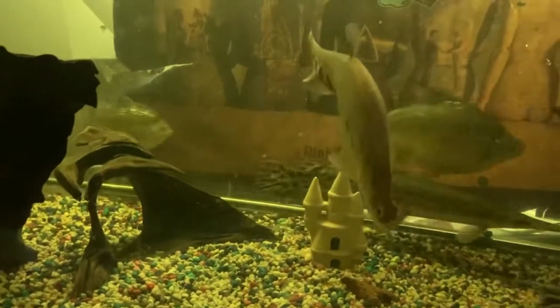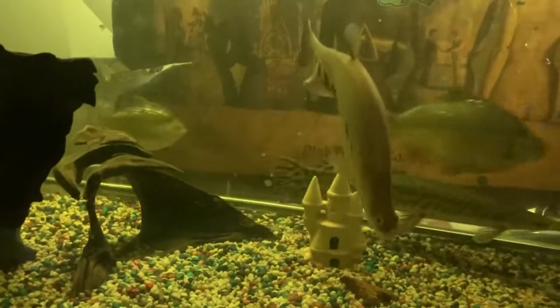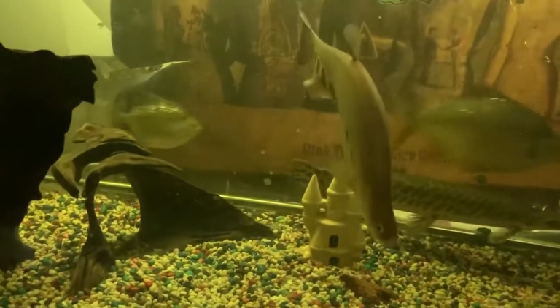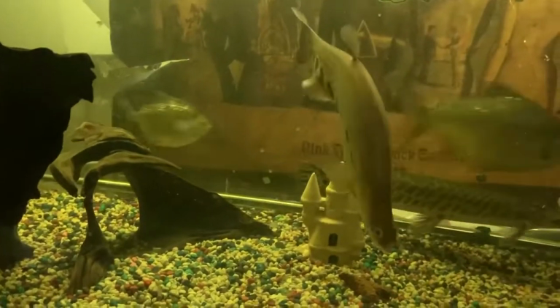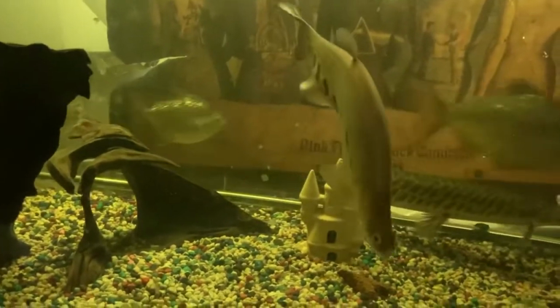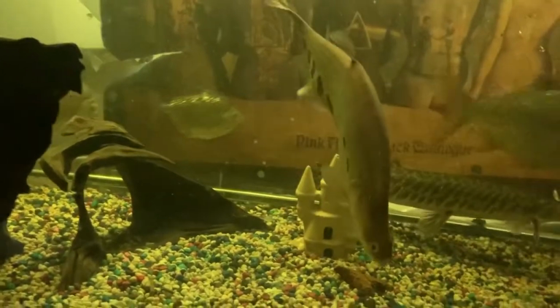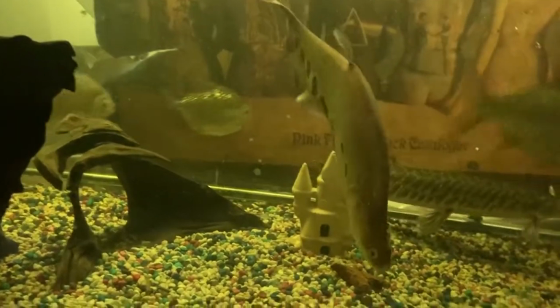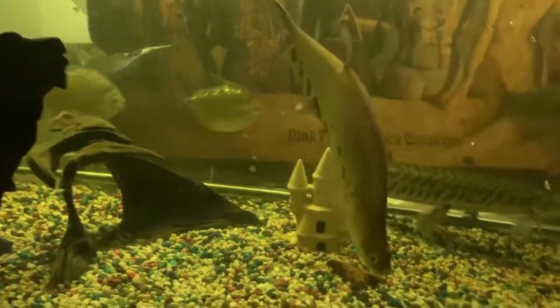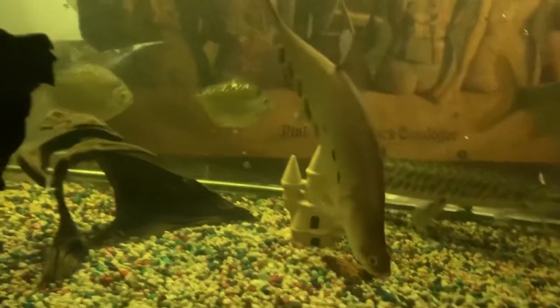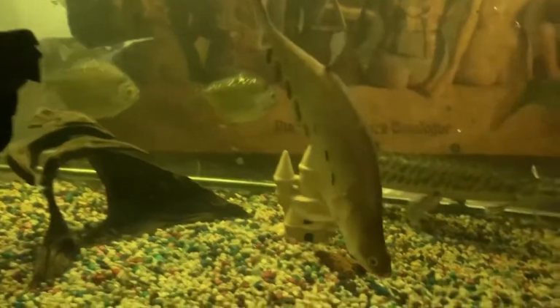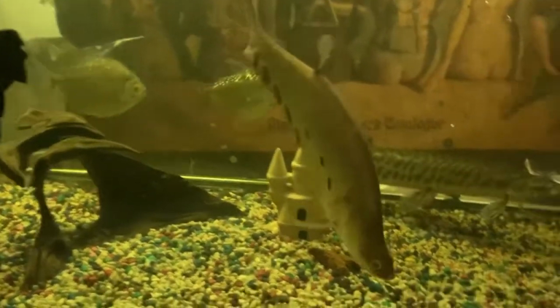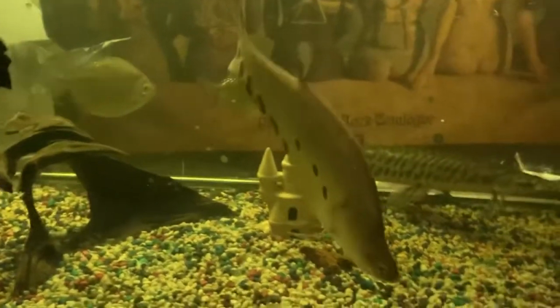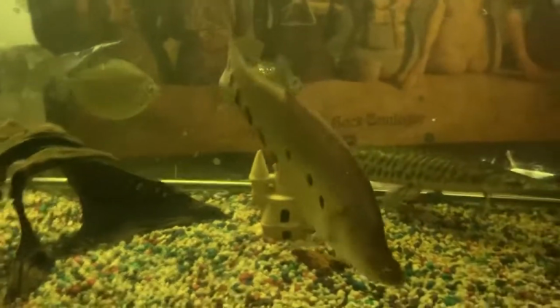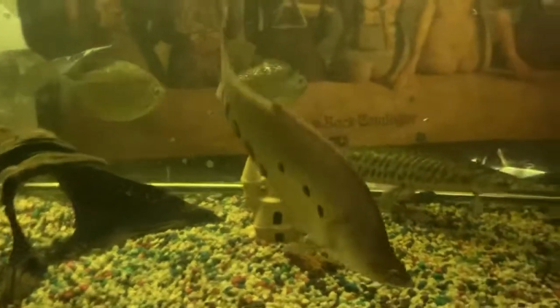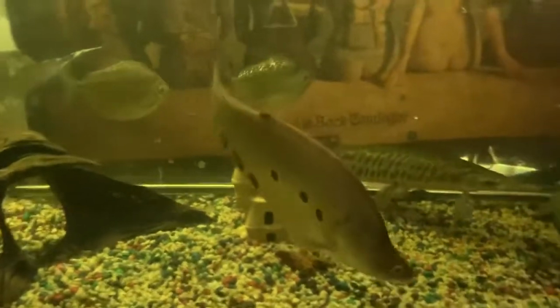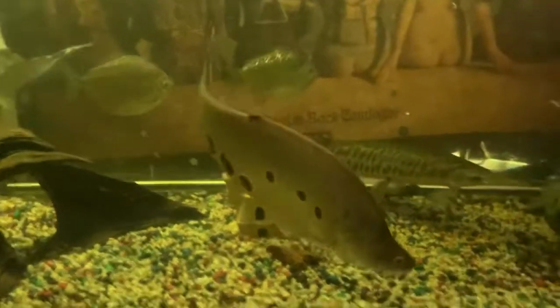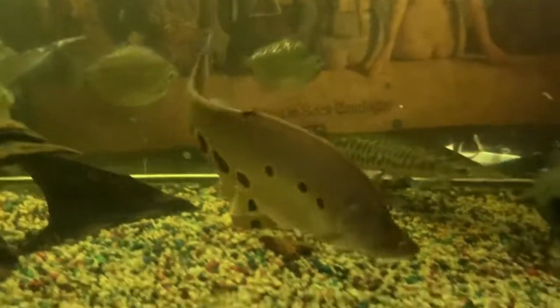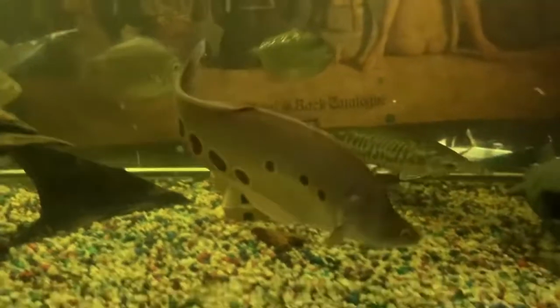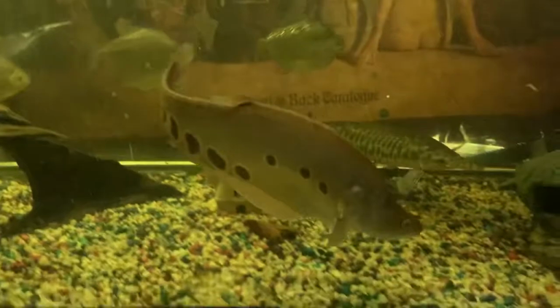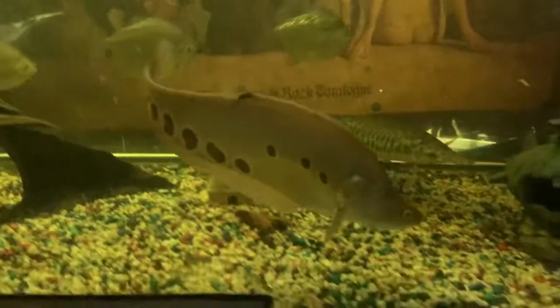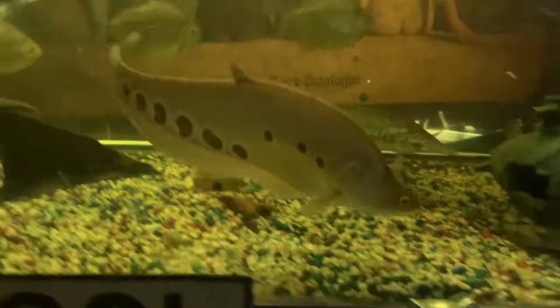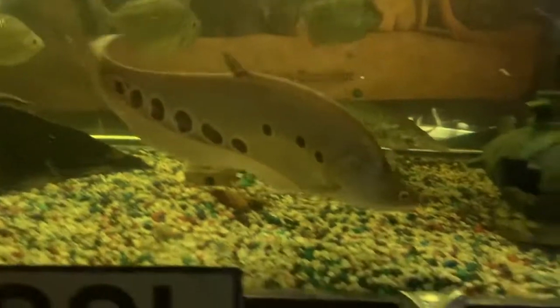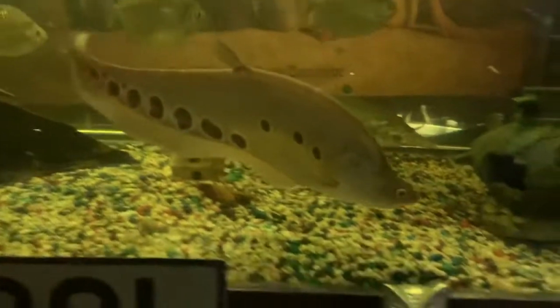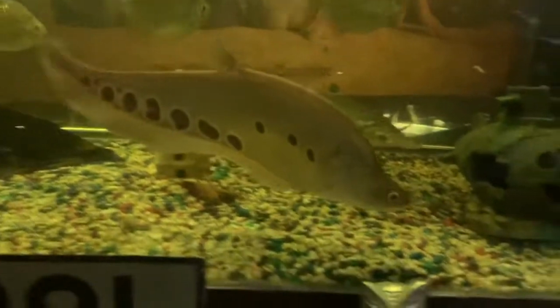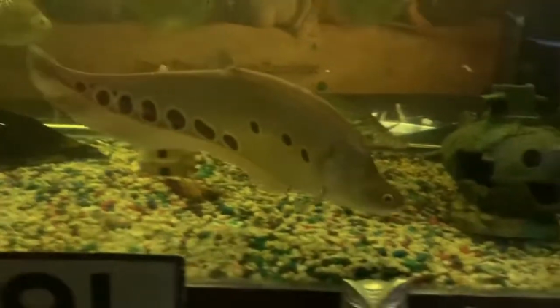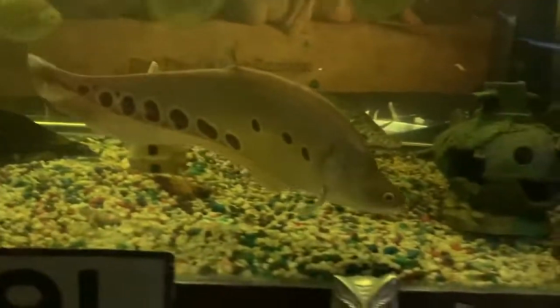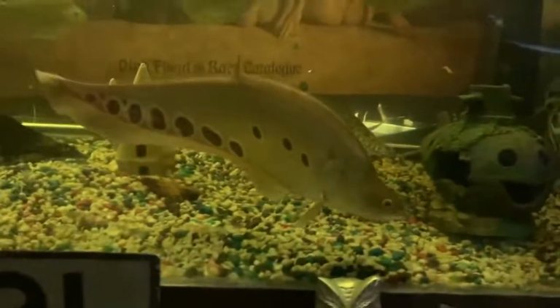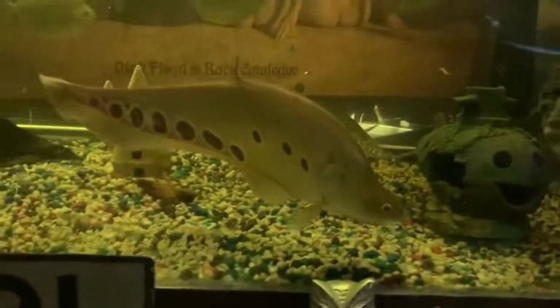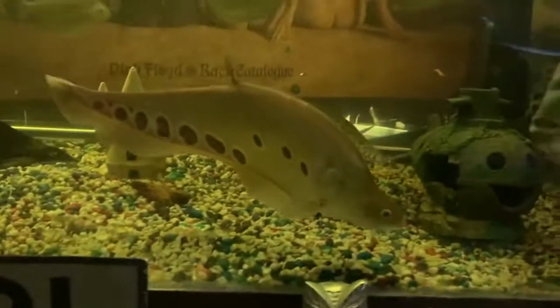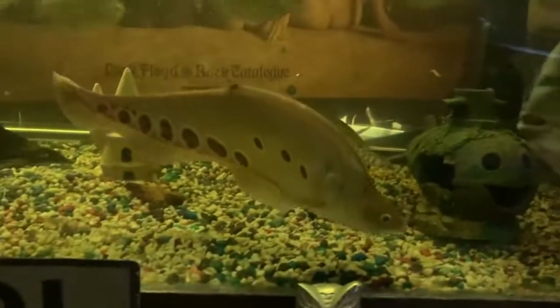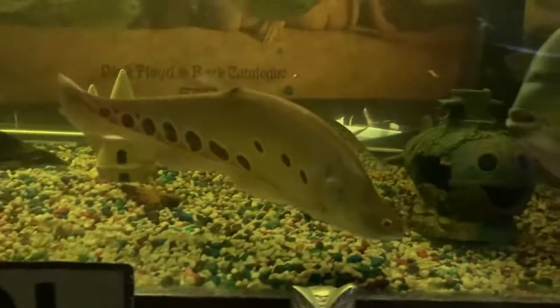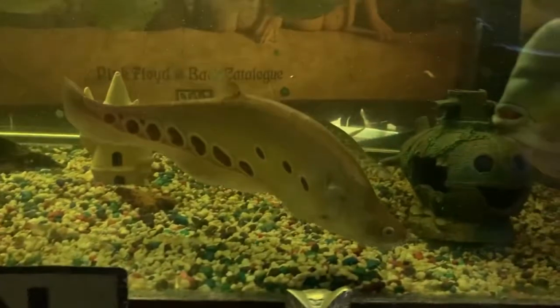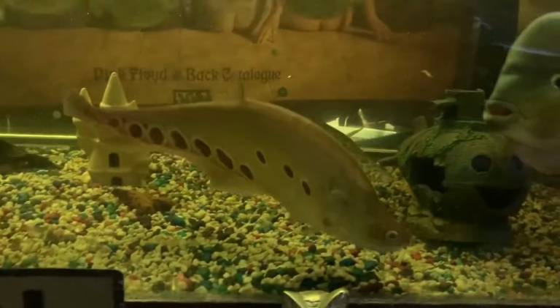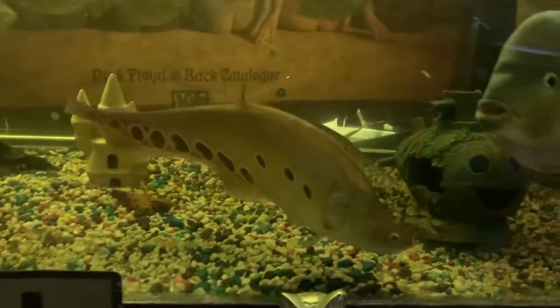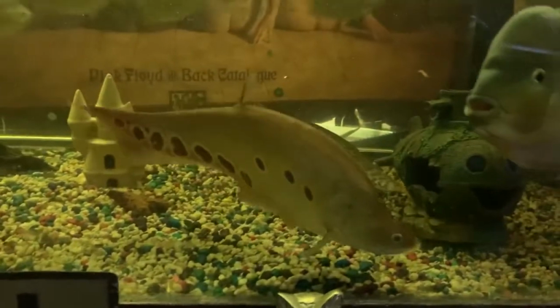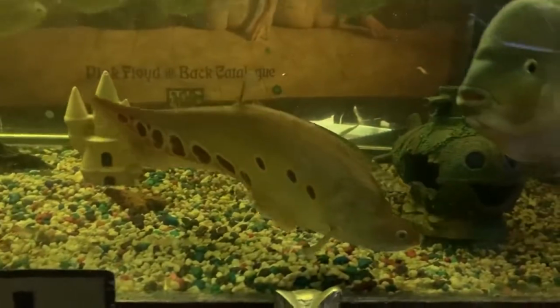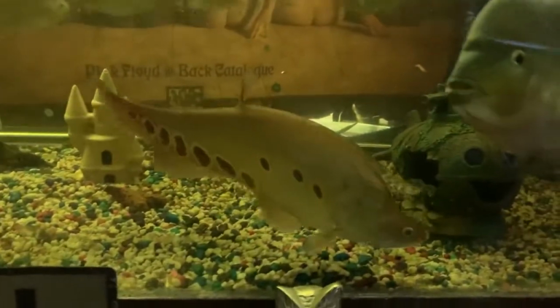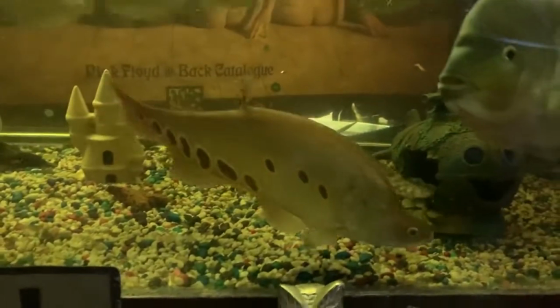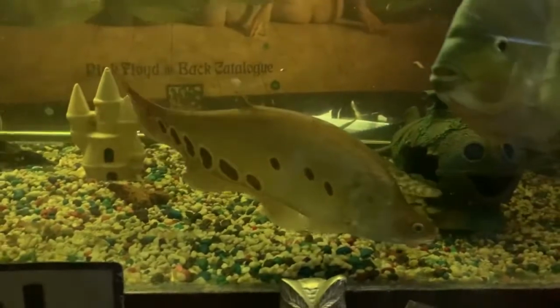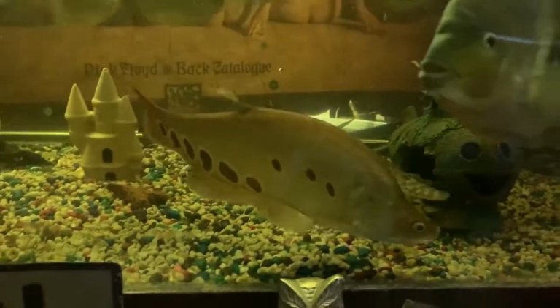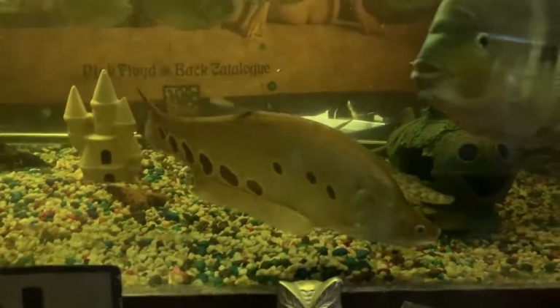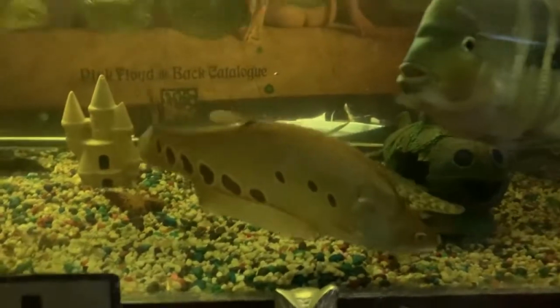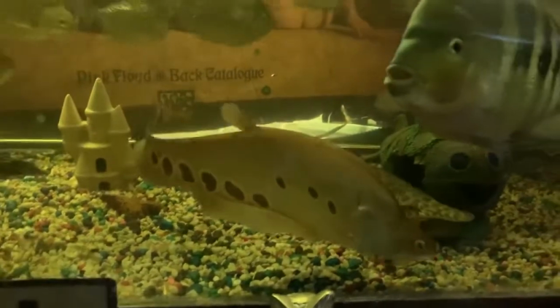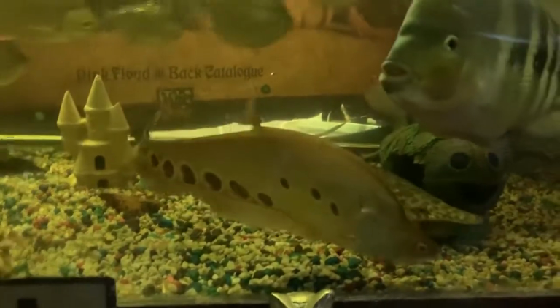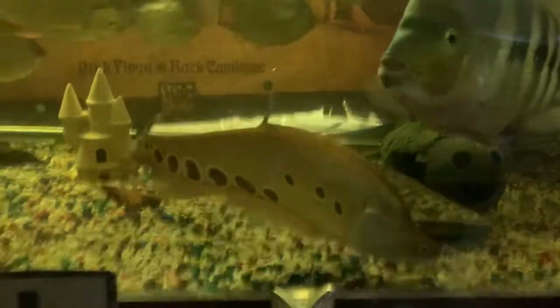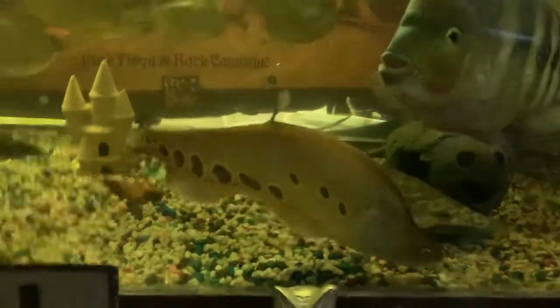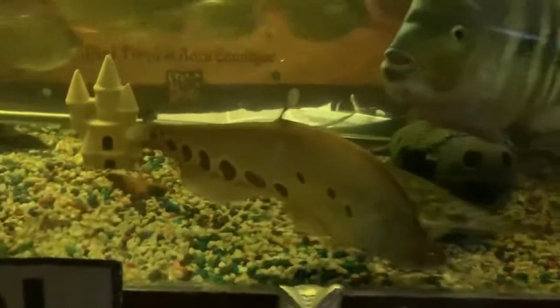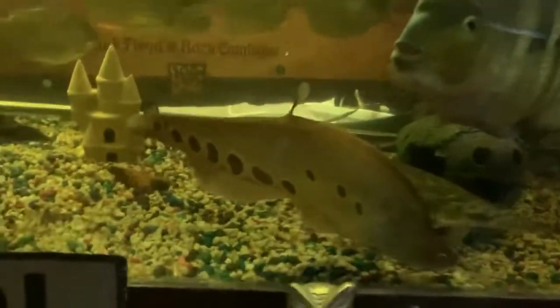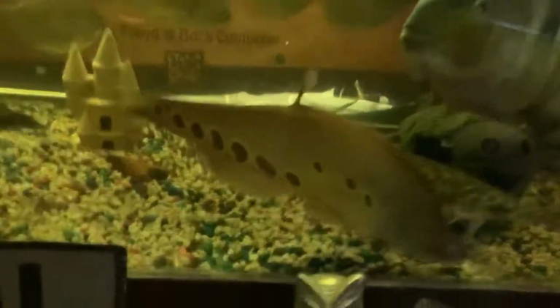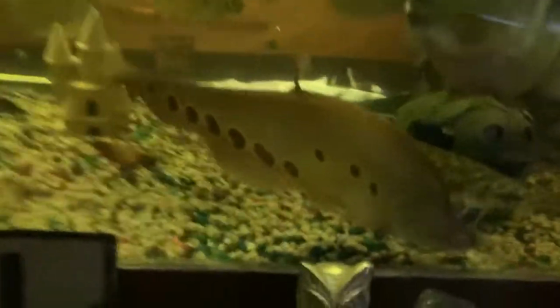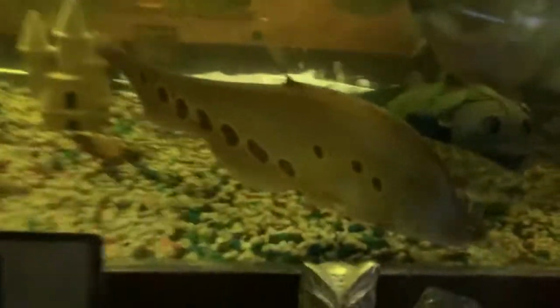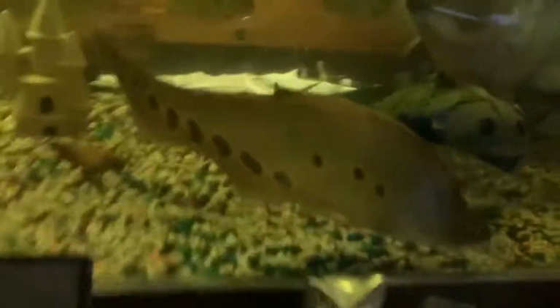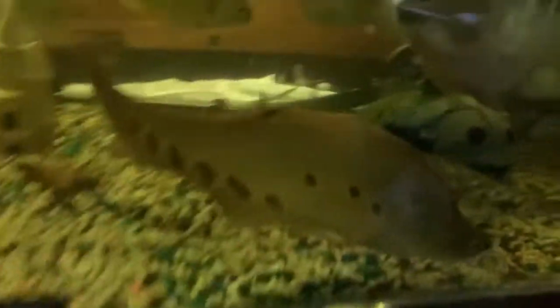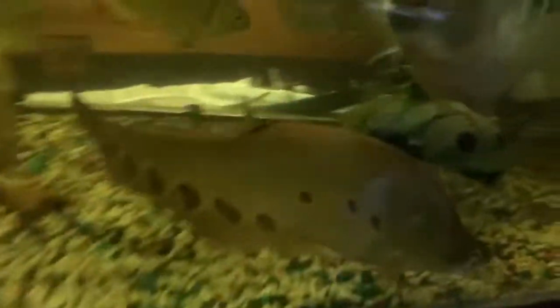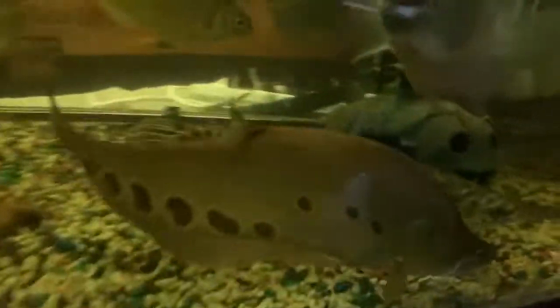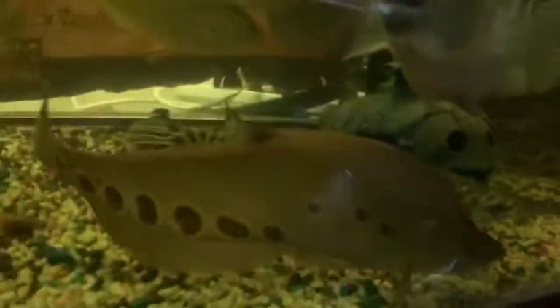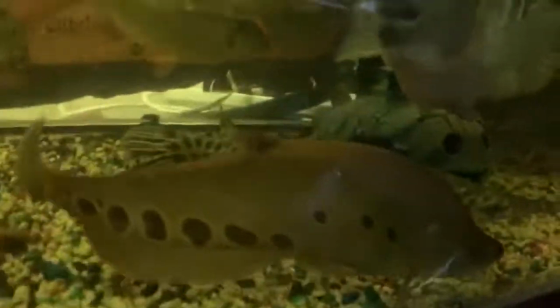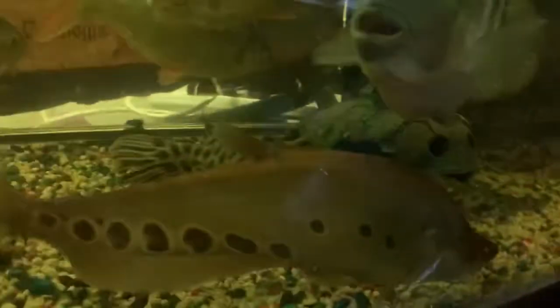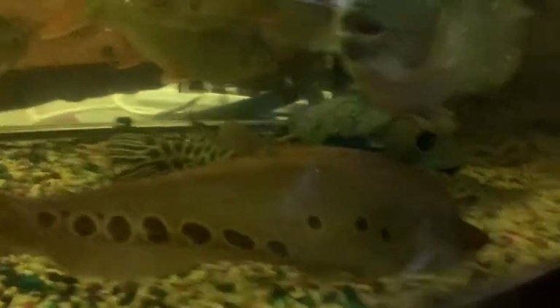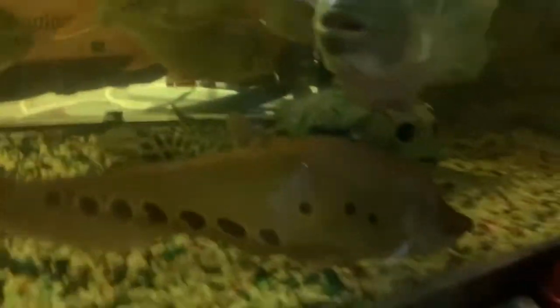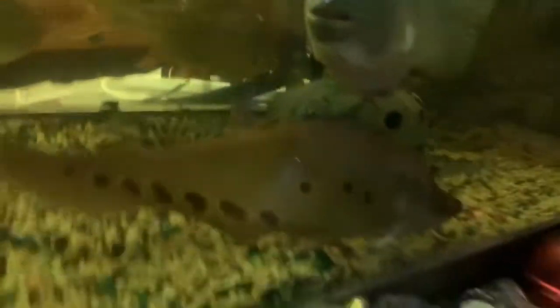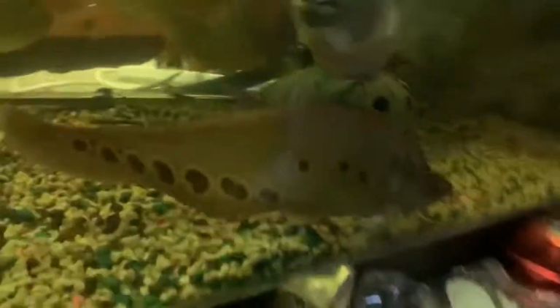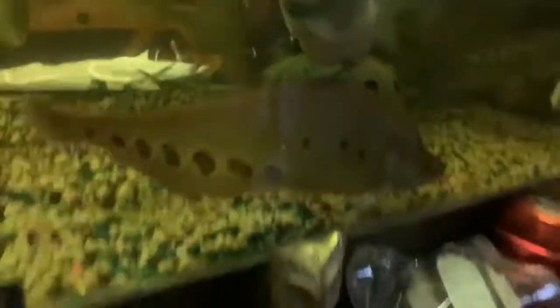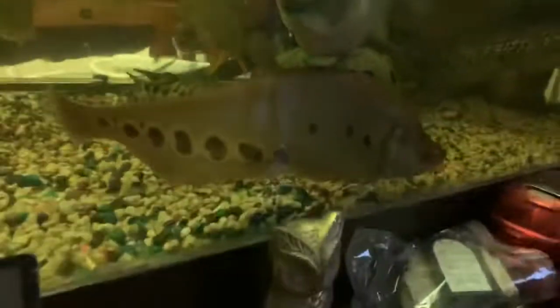He seems like he's been there forever. He seems very settled.